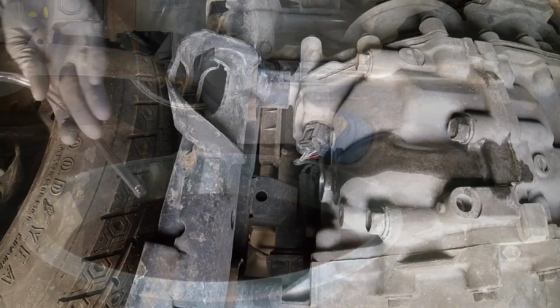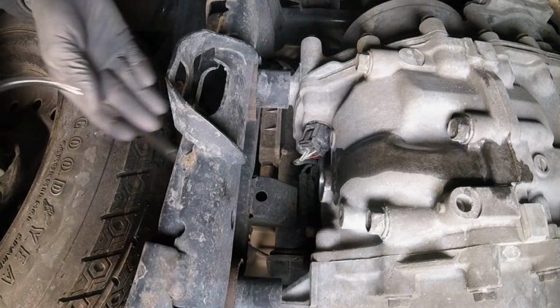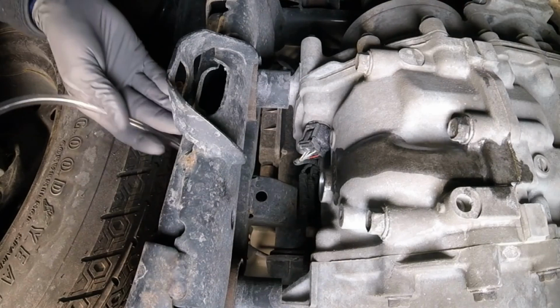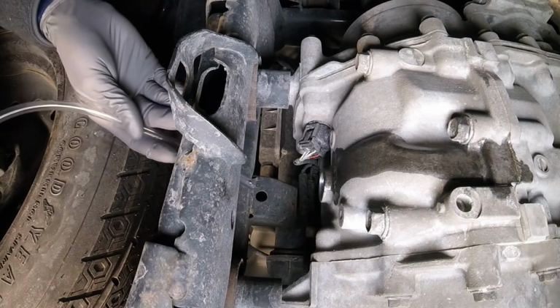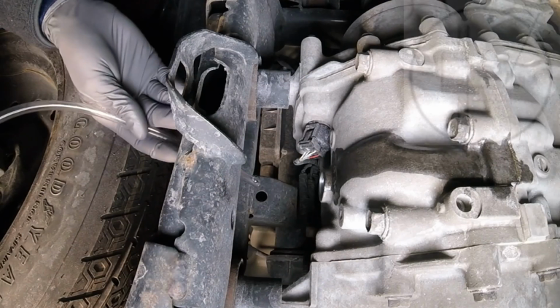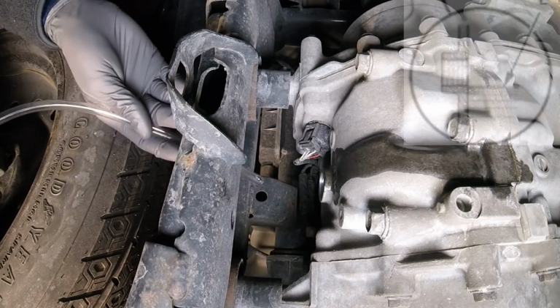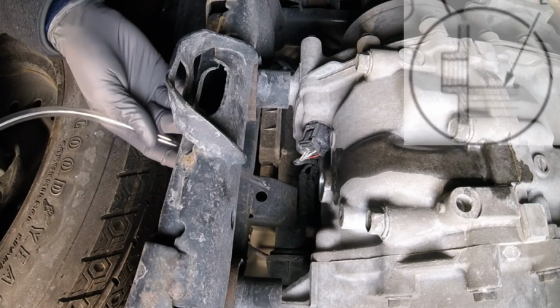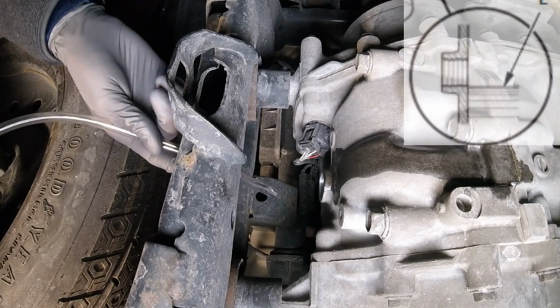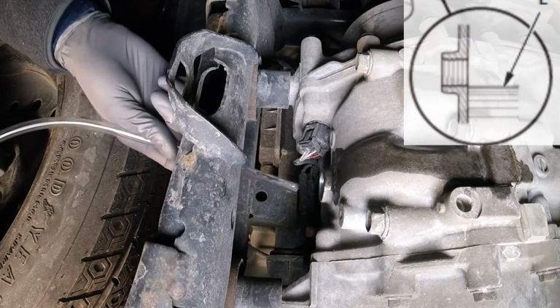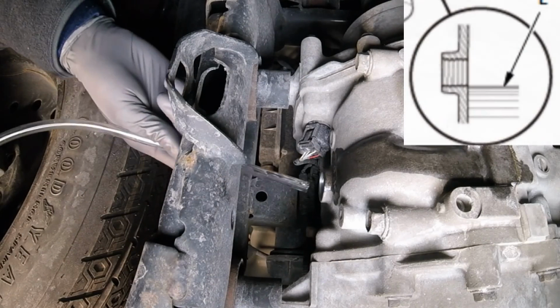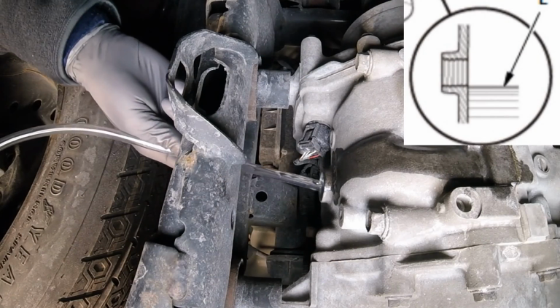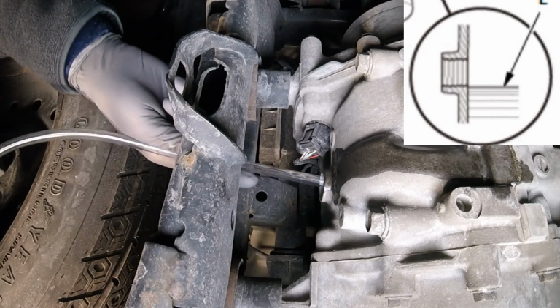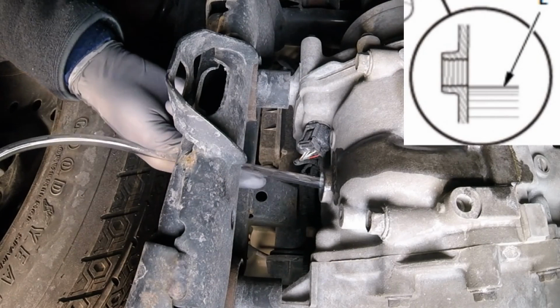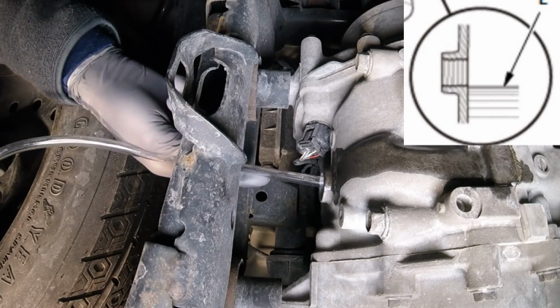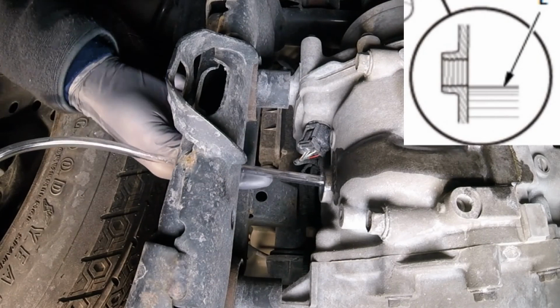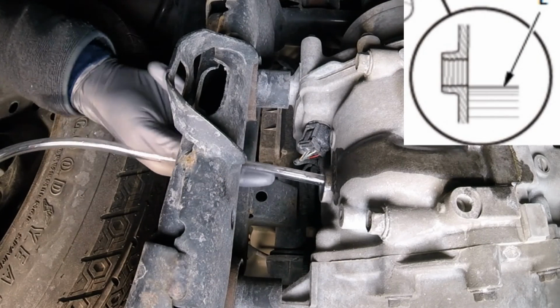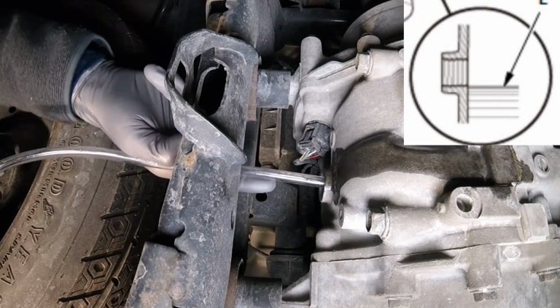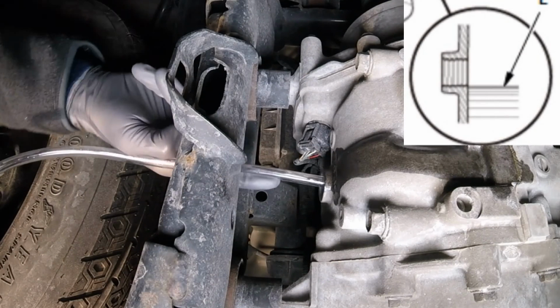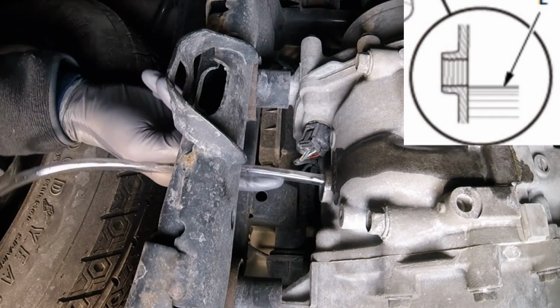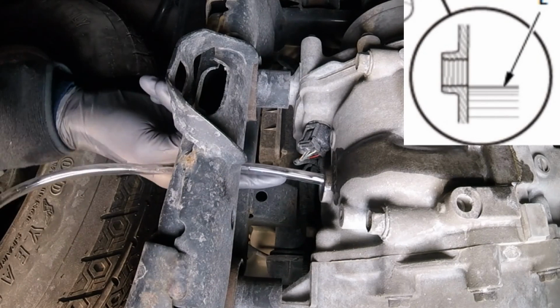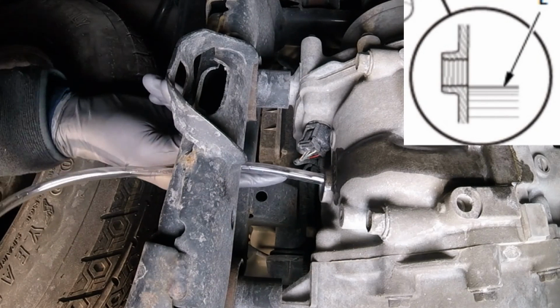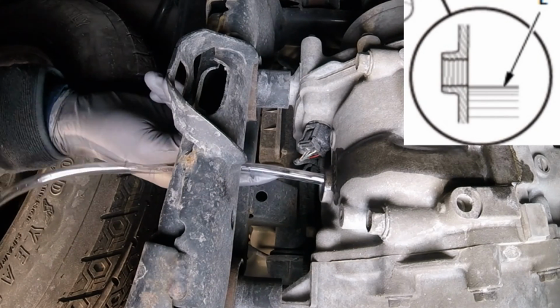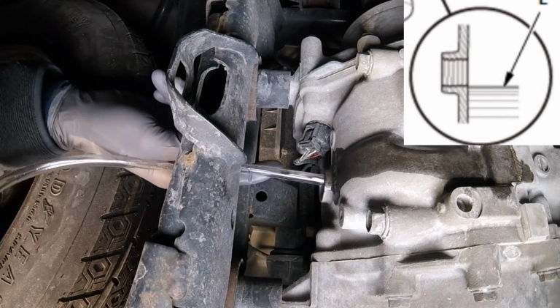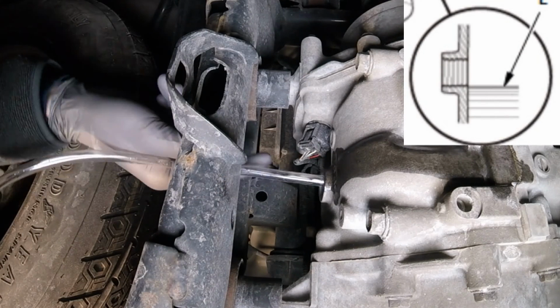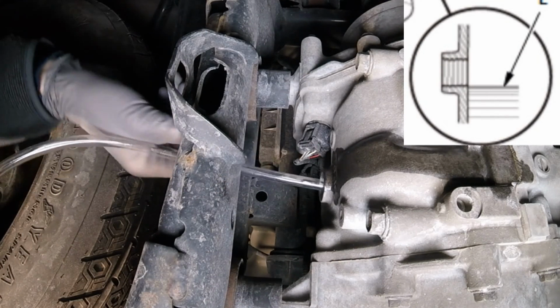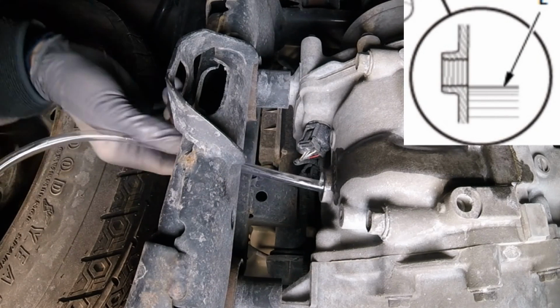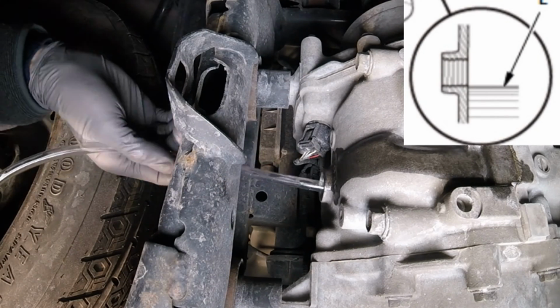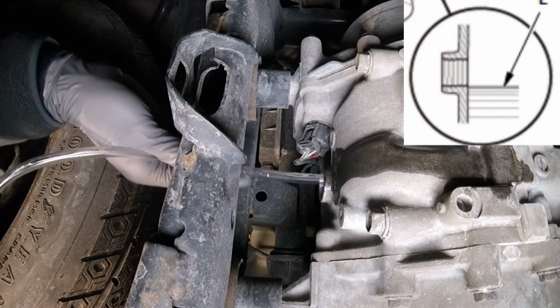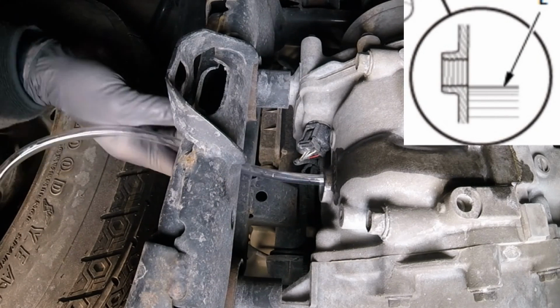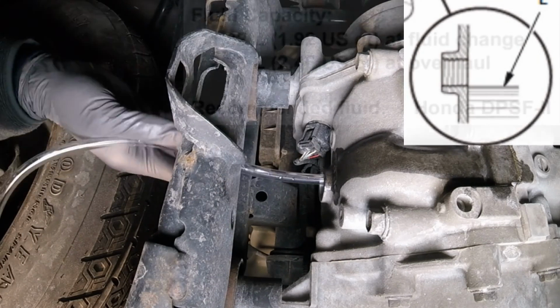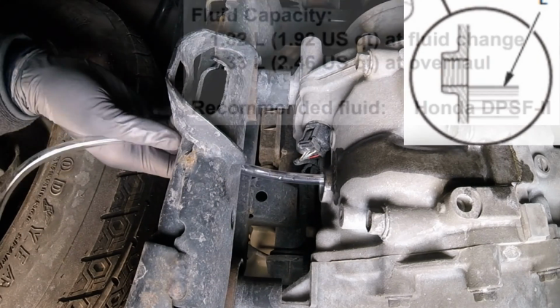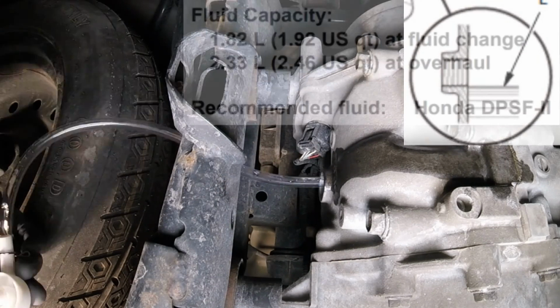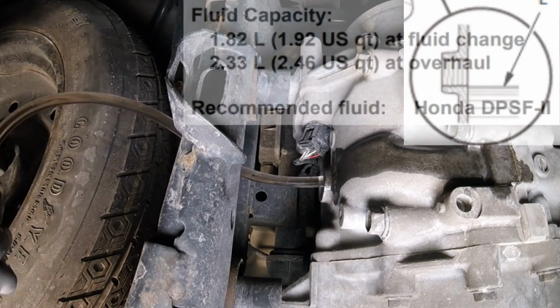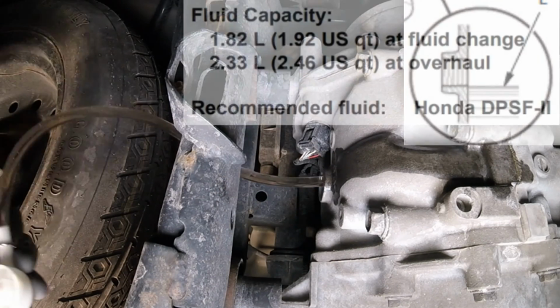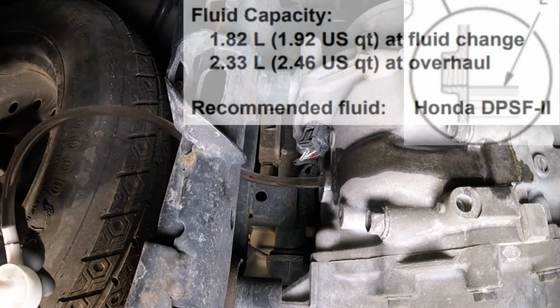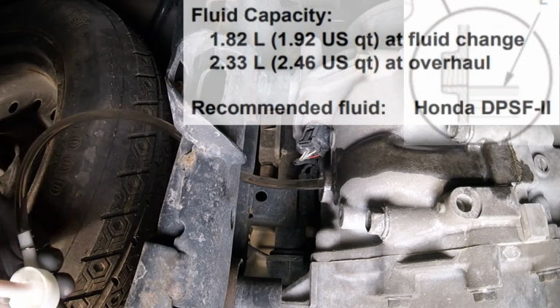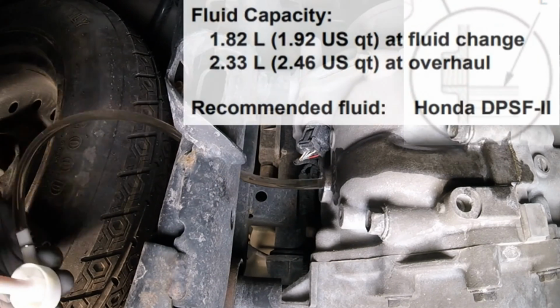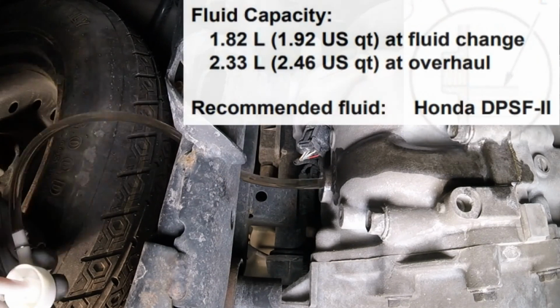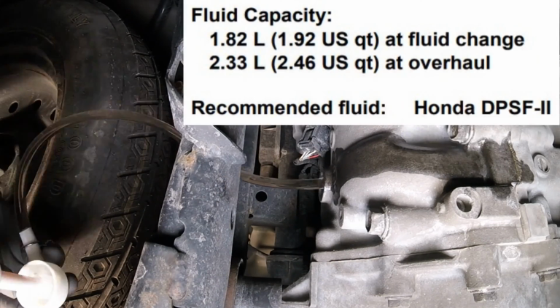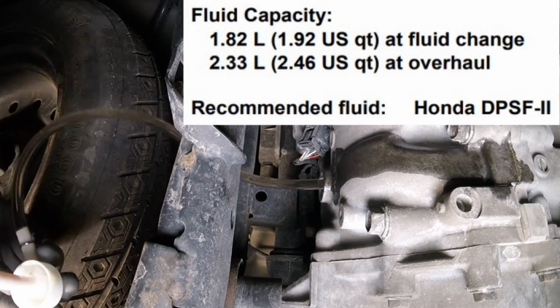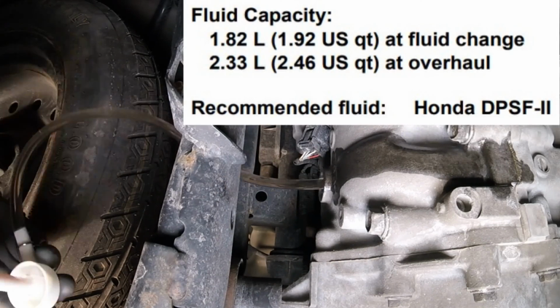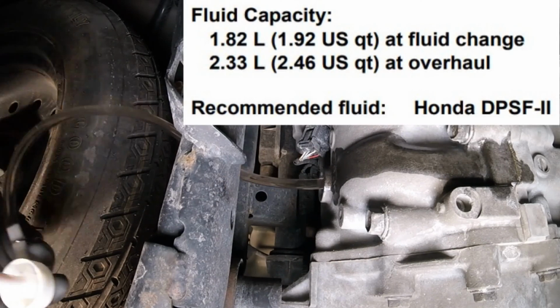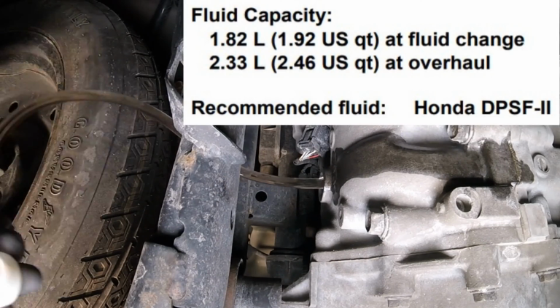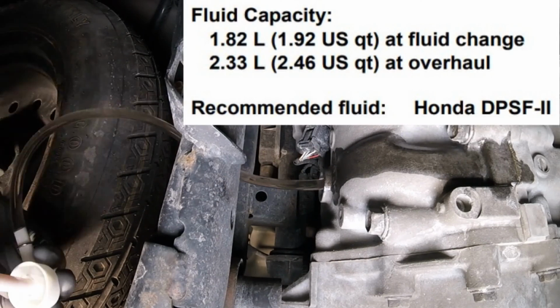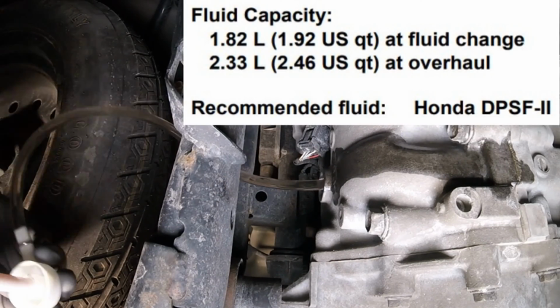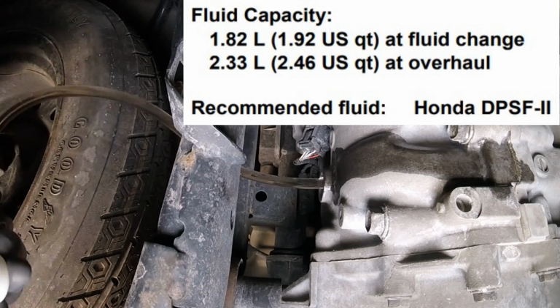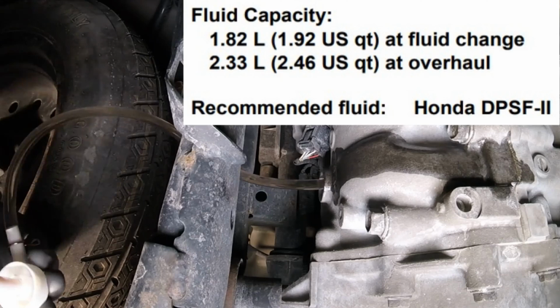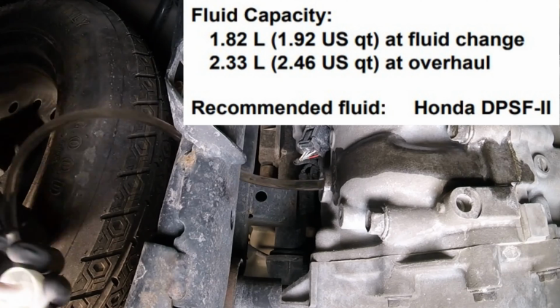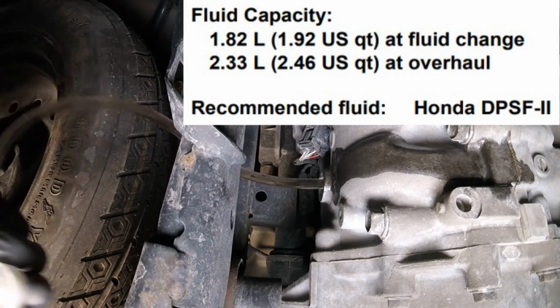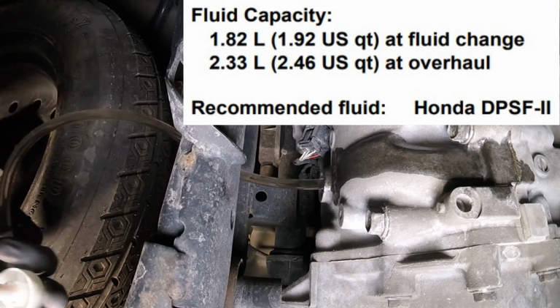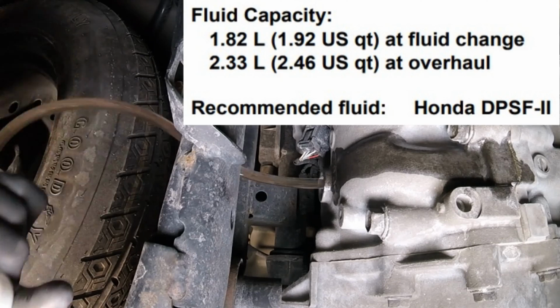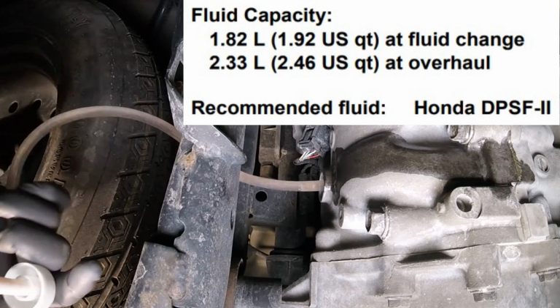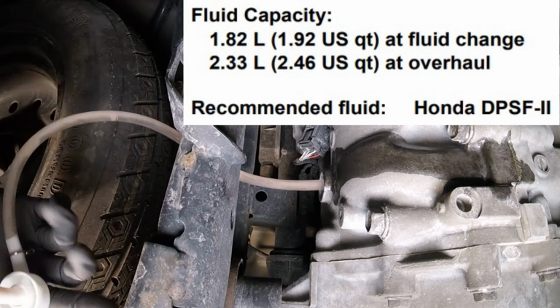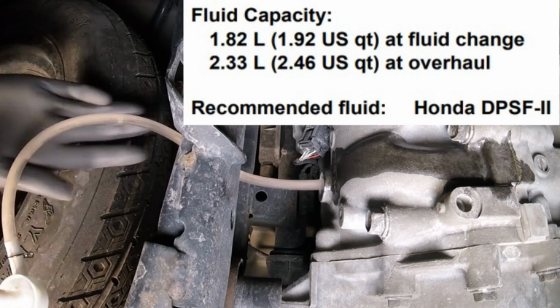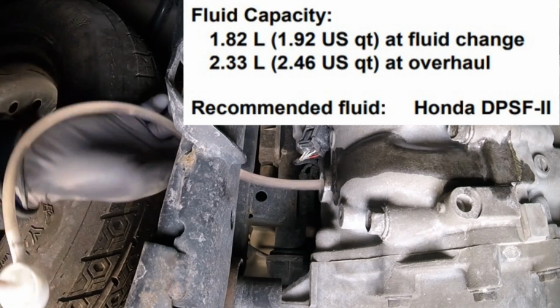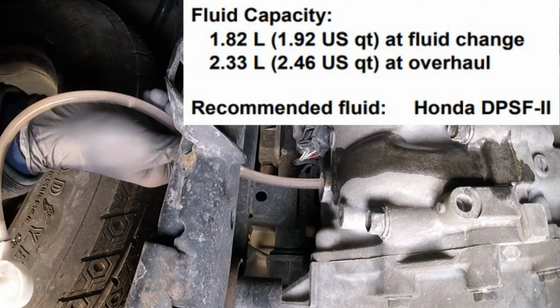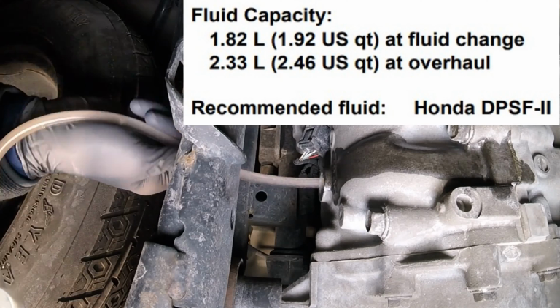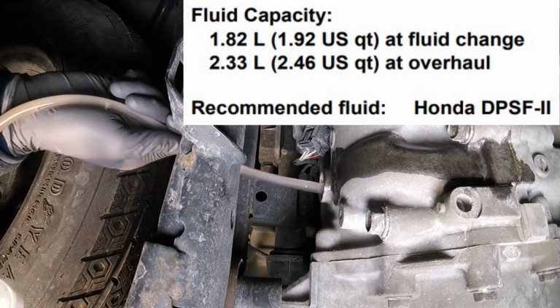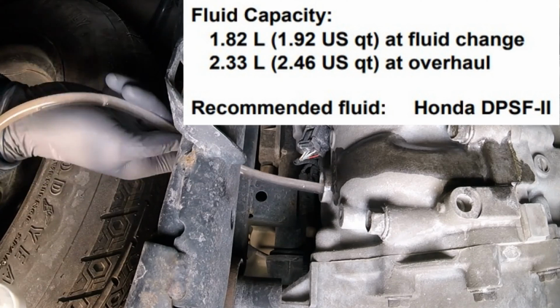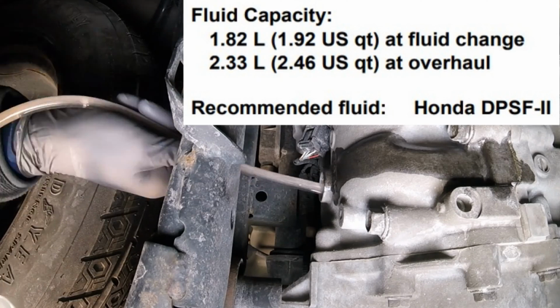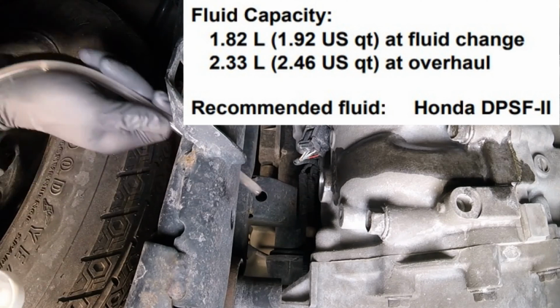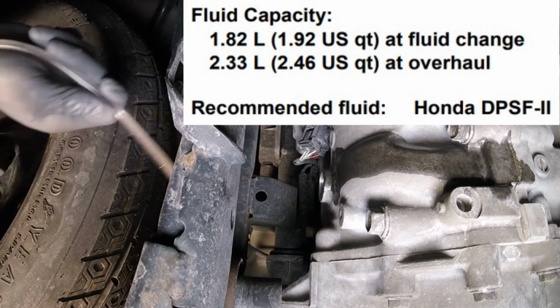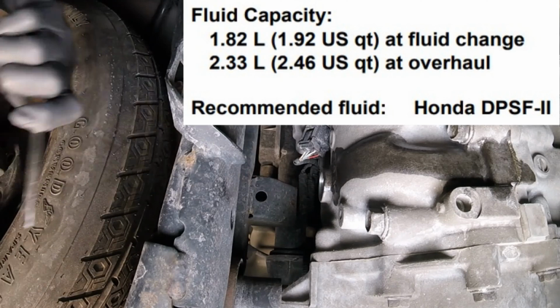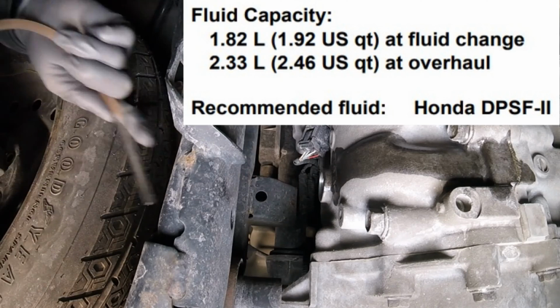Now you fill the differential until the oil comes out of the fill hole. The capacity is 1.92 quarts, so pumping 2 quarts in will be enough.